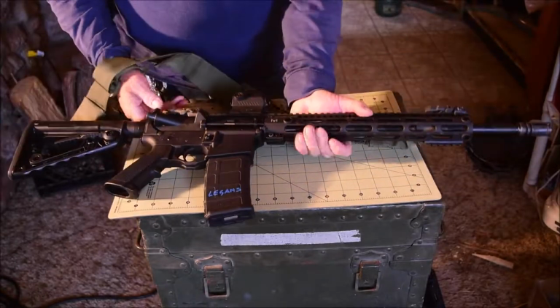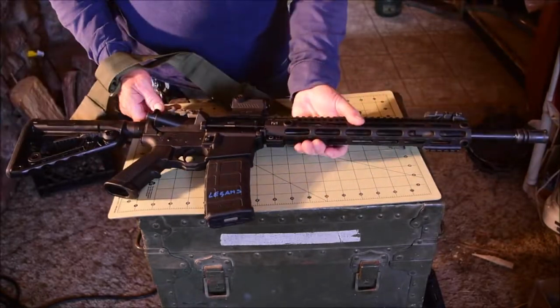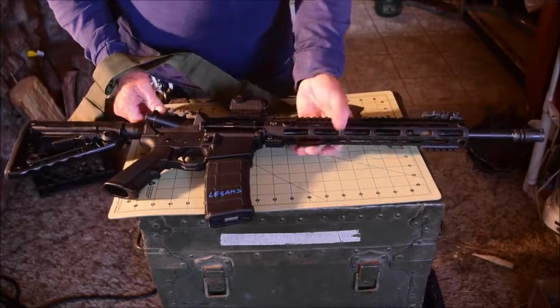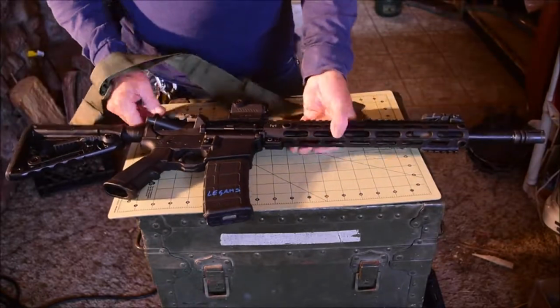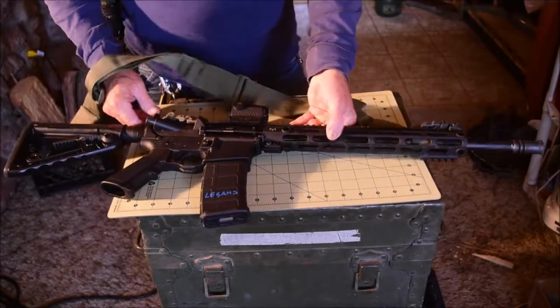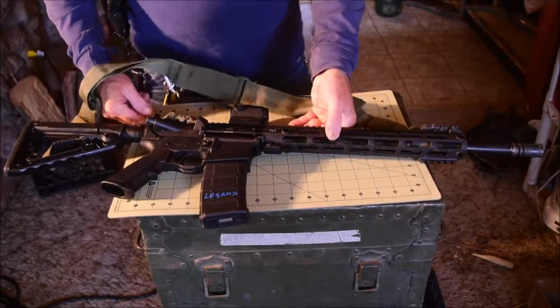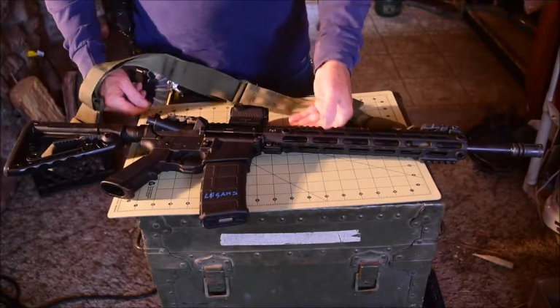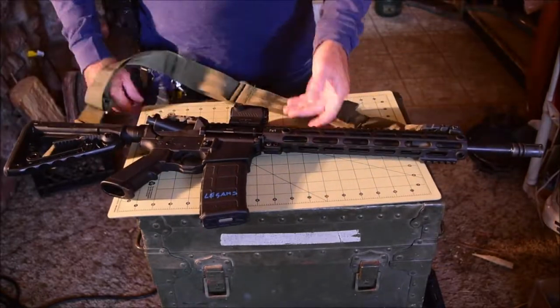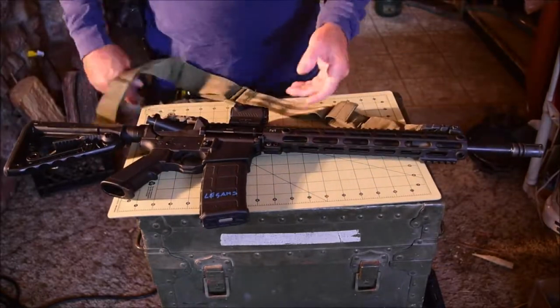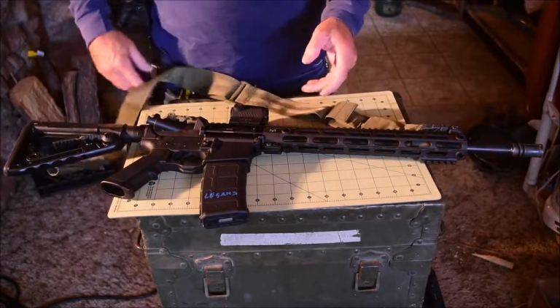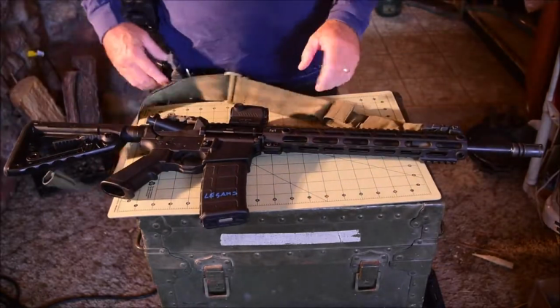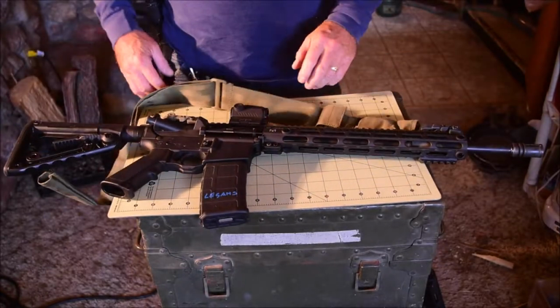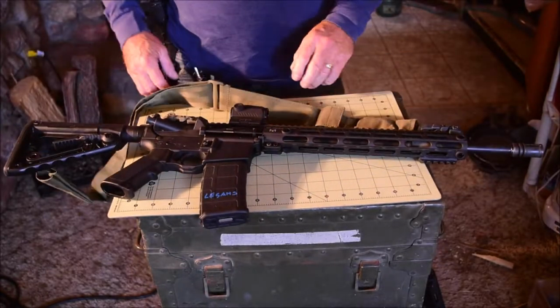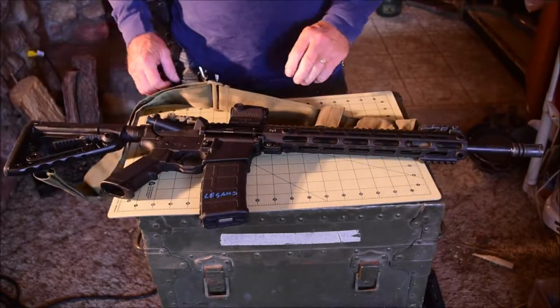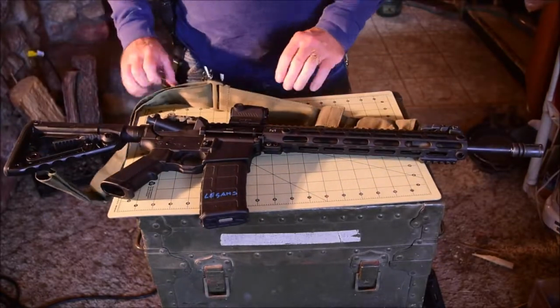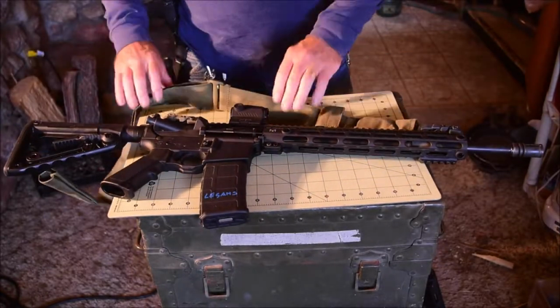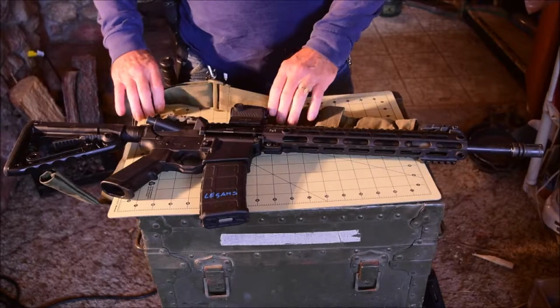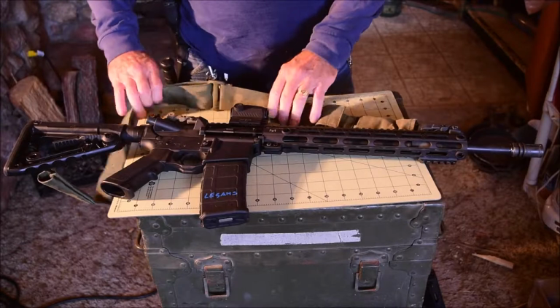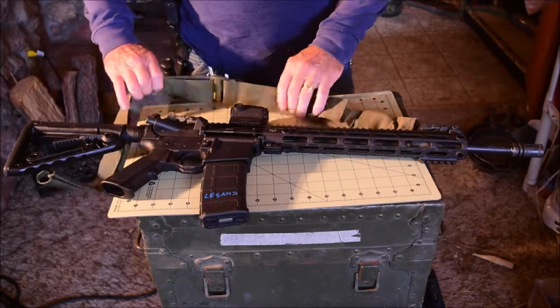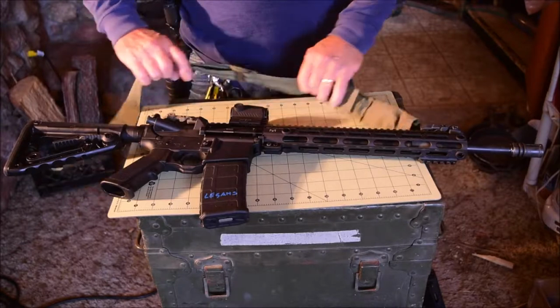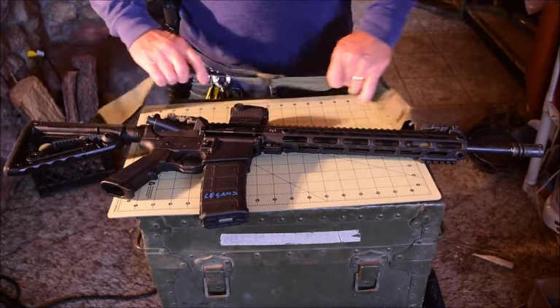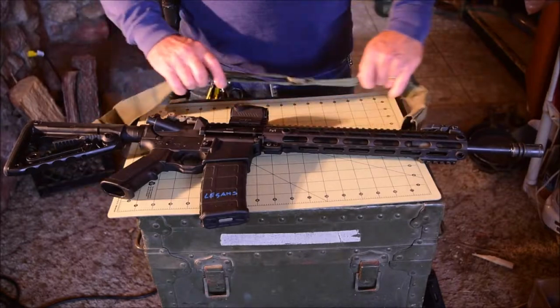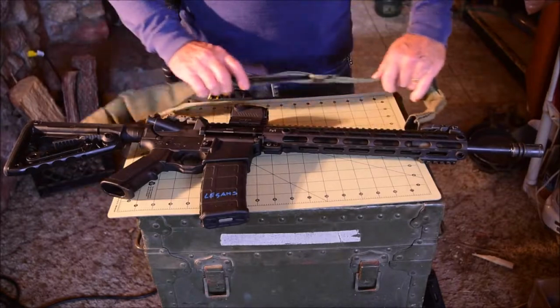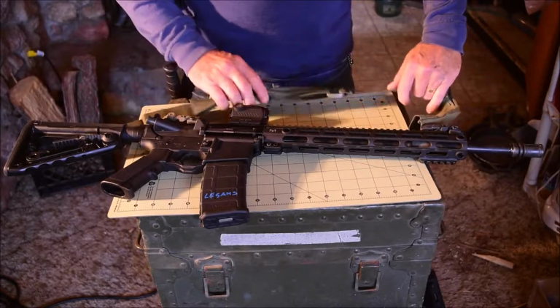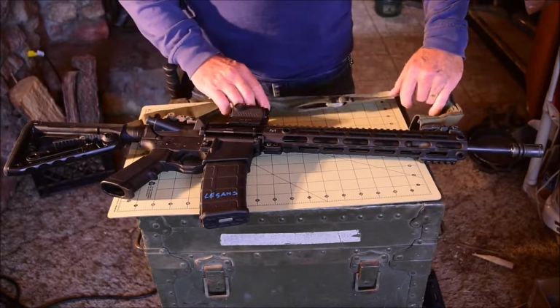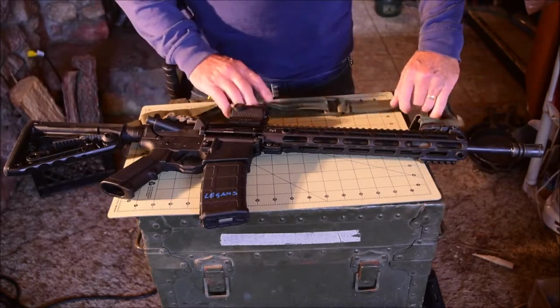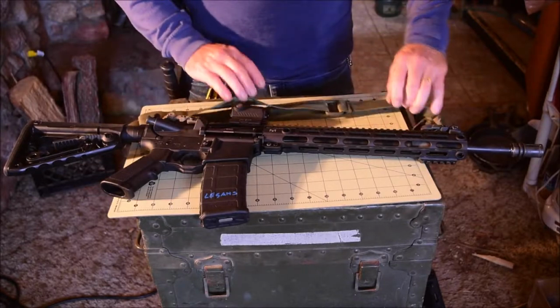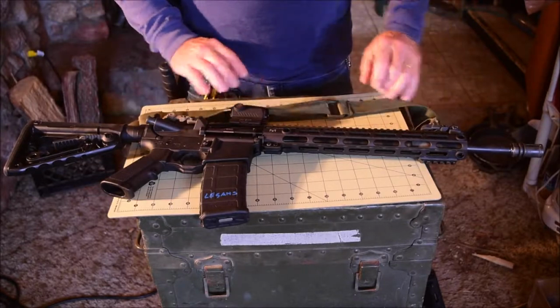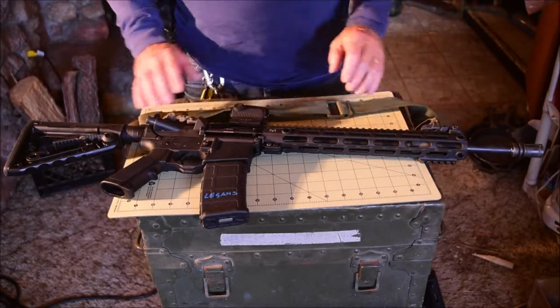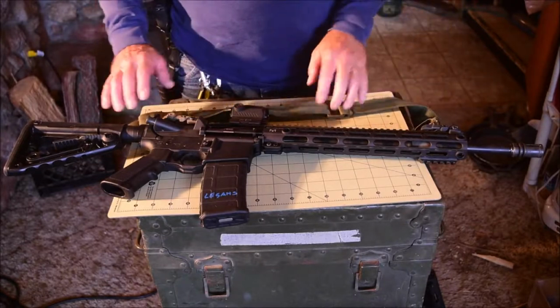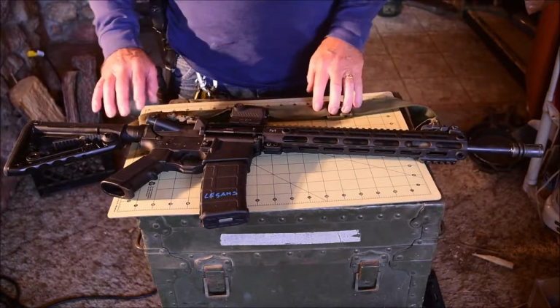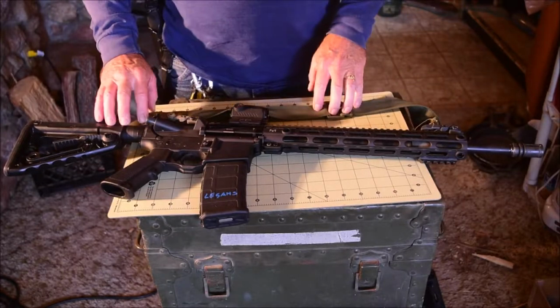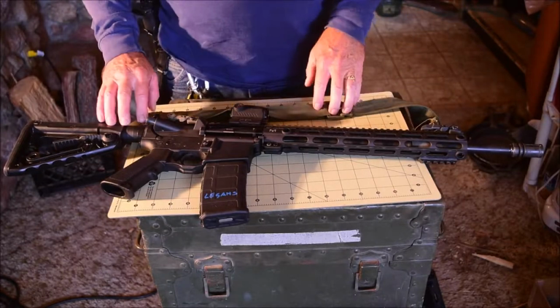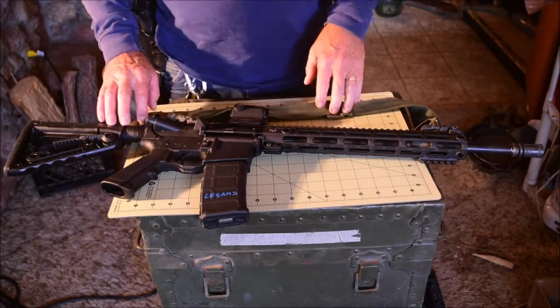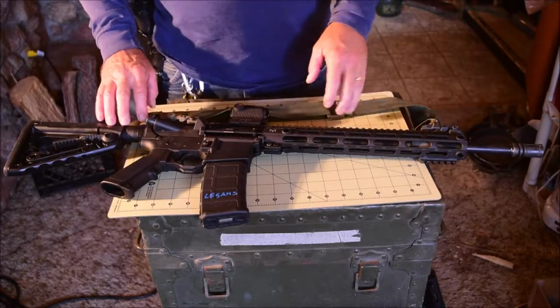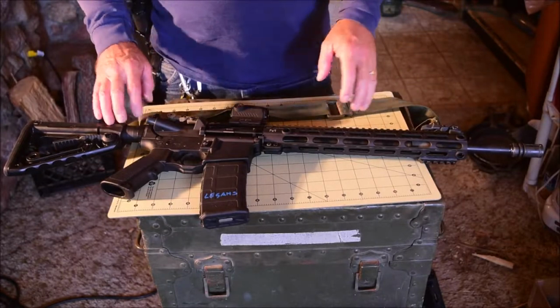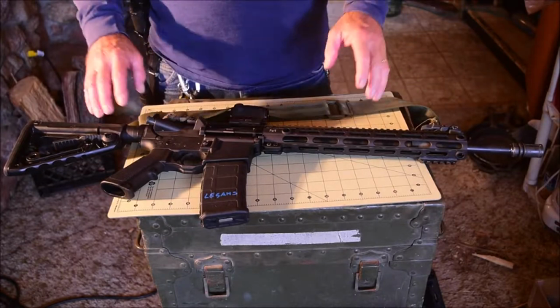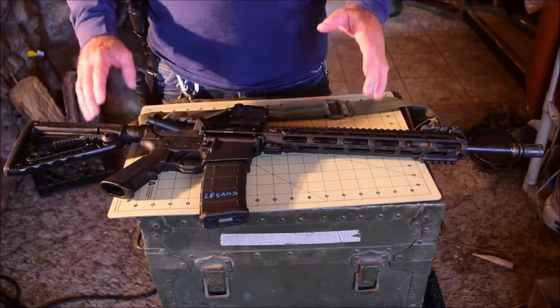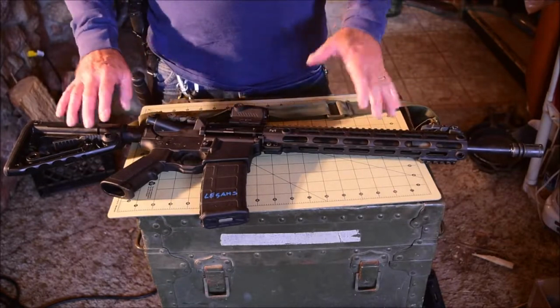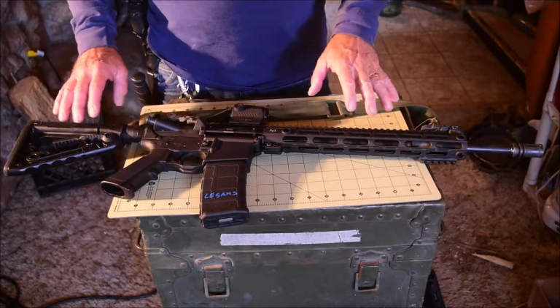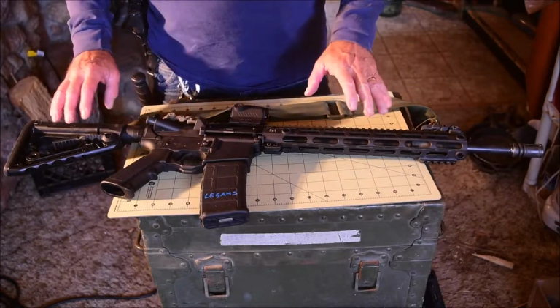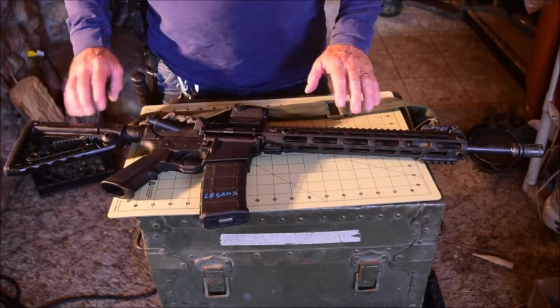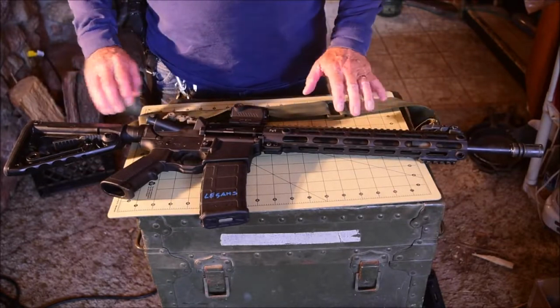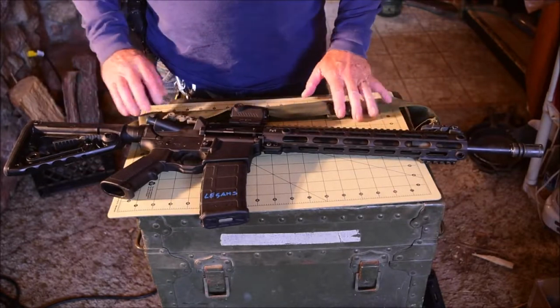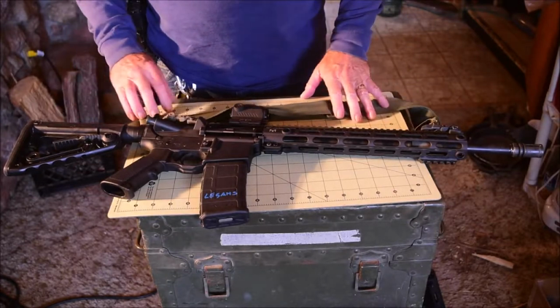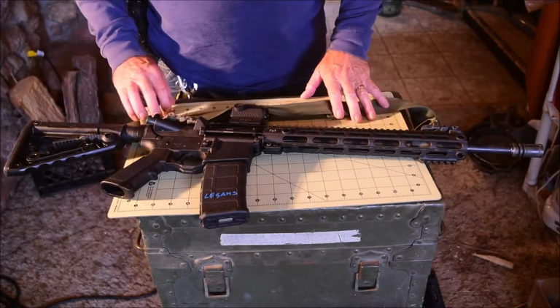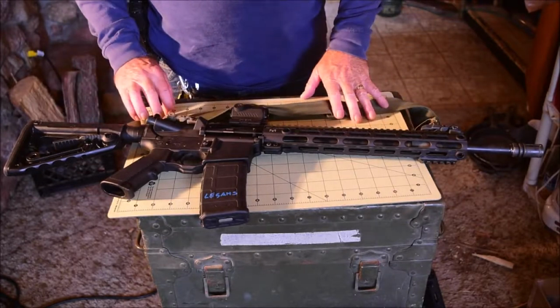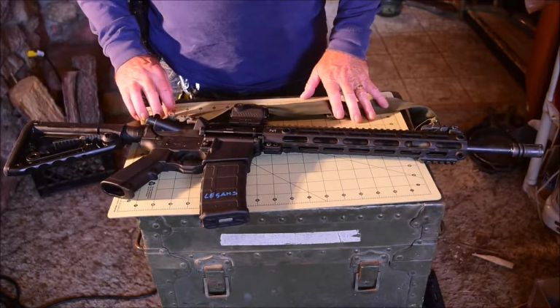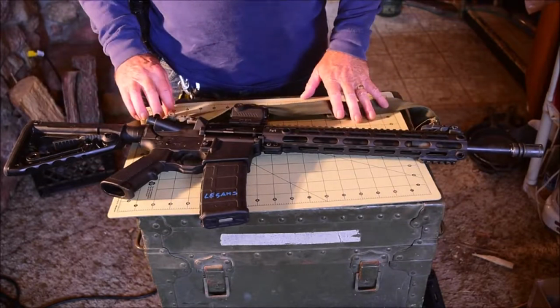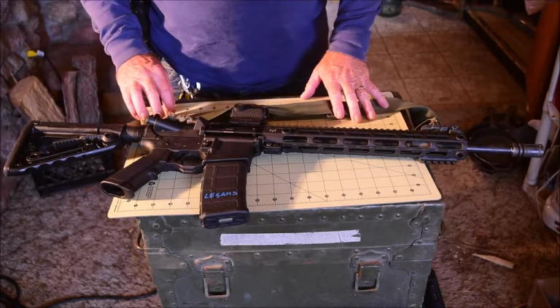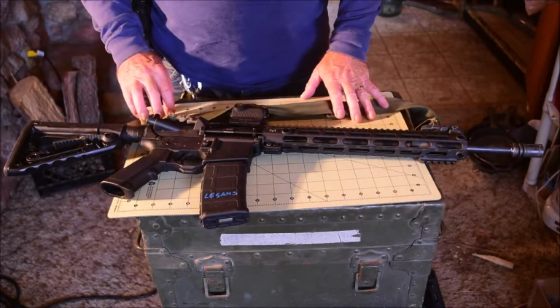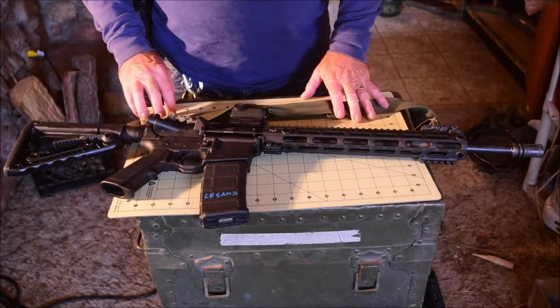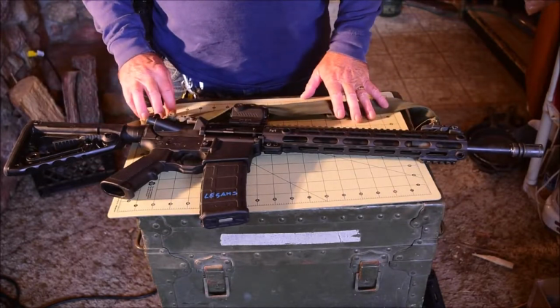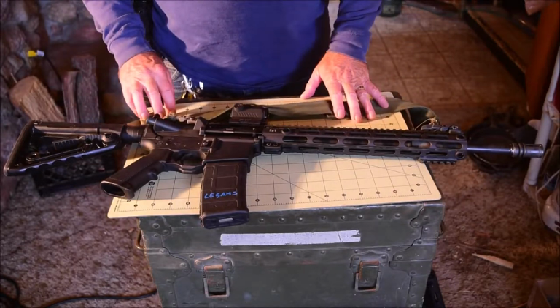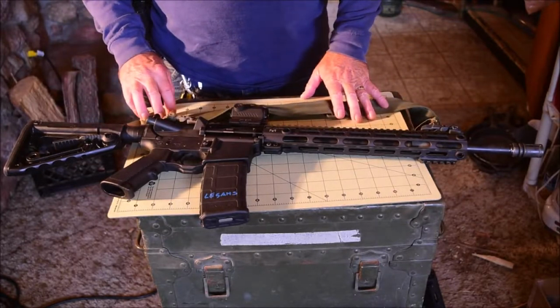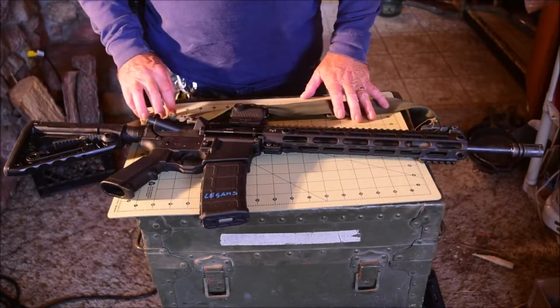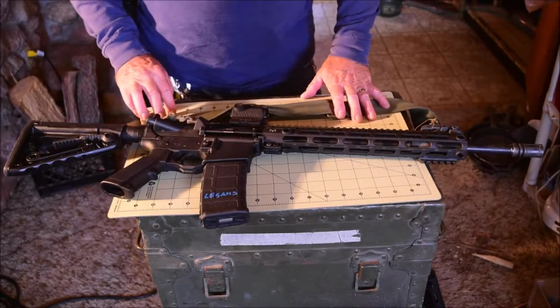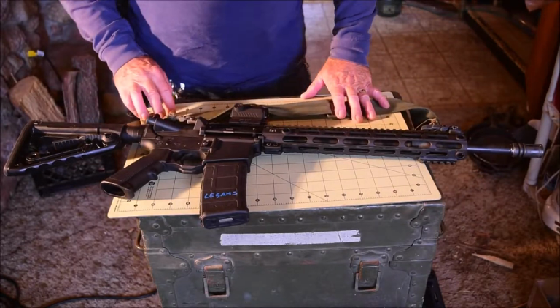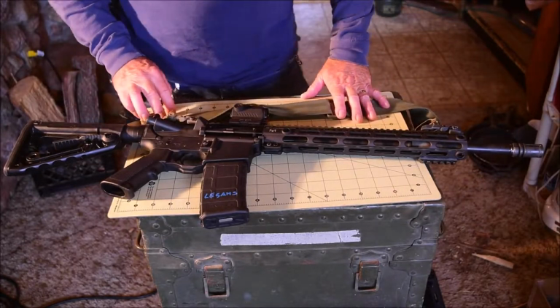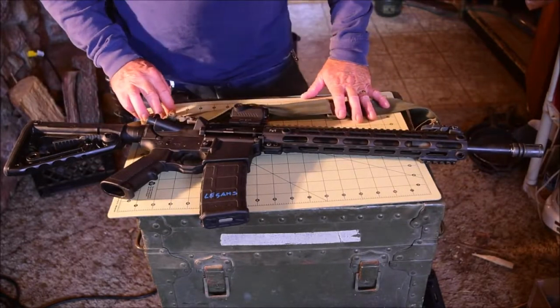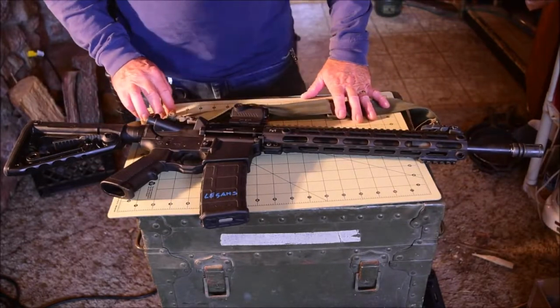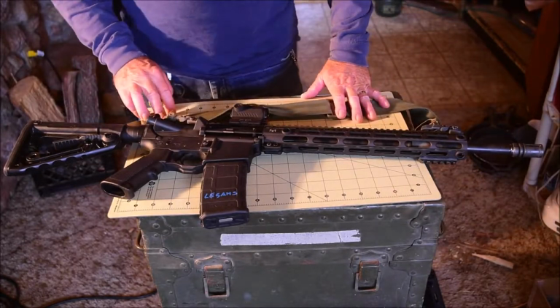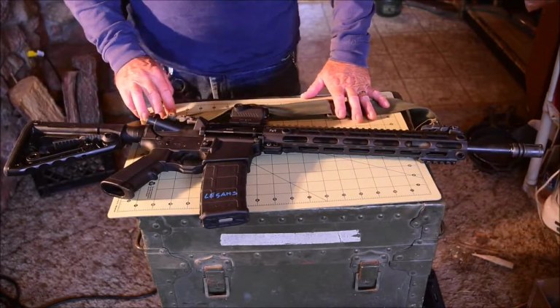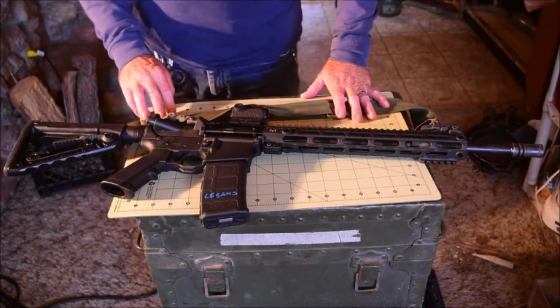So that's just the basics of the AR-15 rifle. Thank you everybody for watching and I hope you have a great day. Bye.